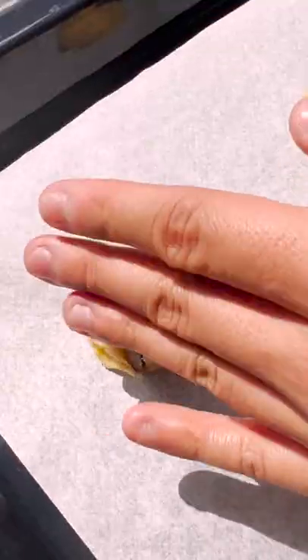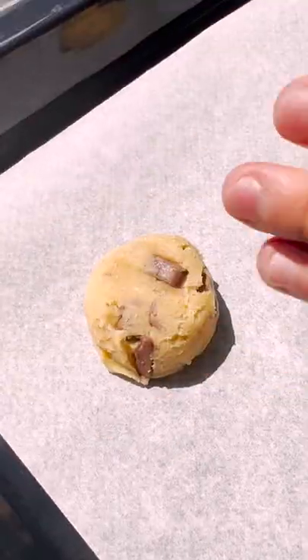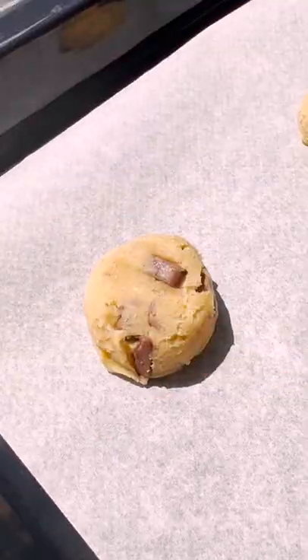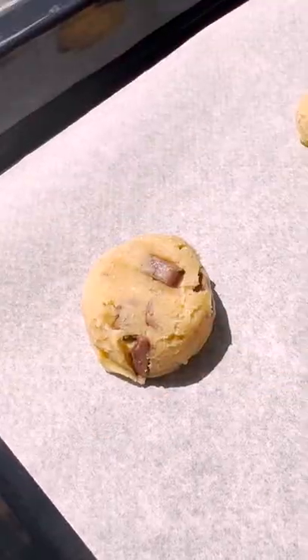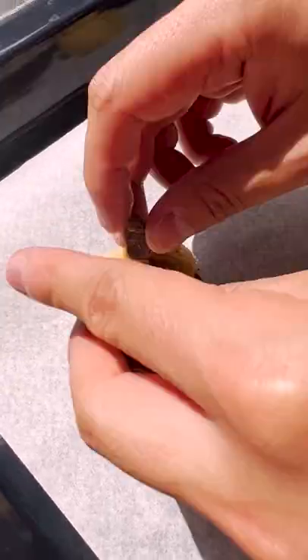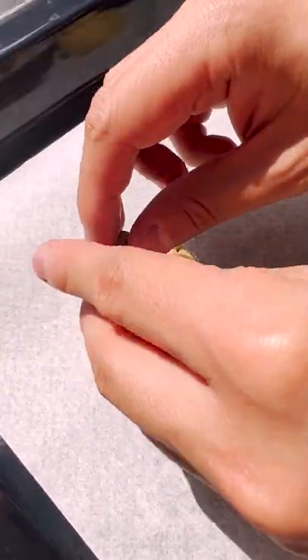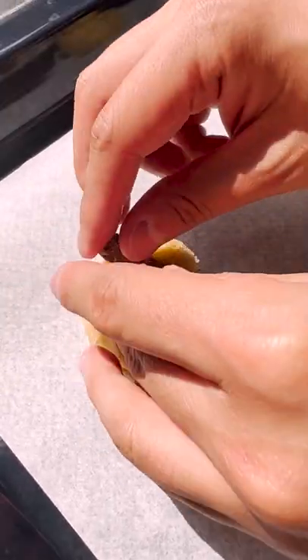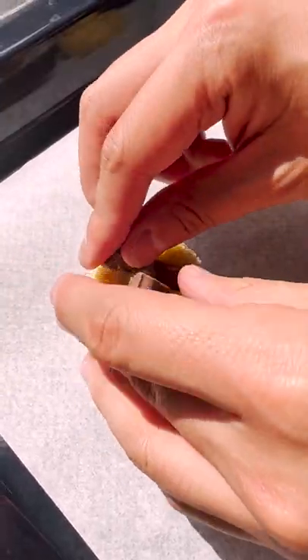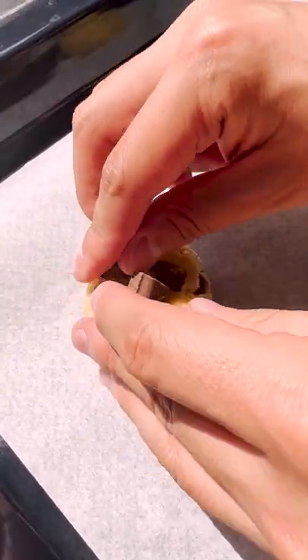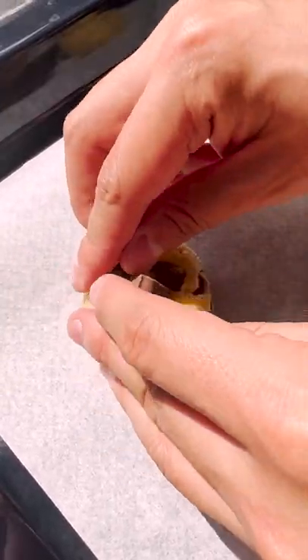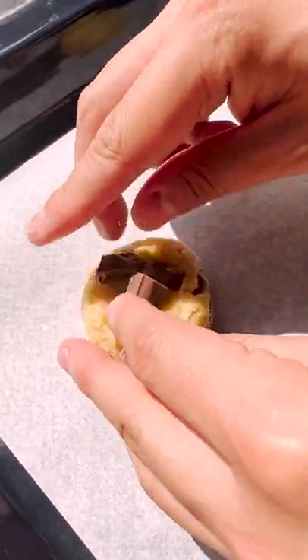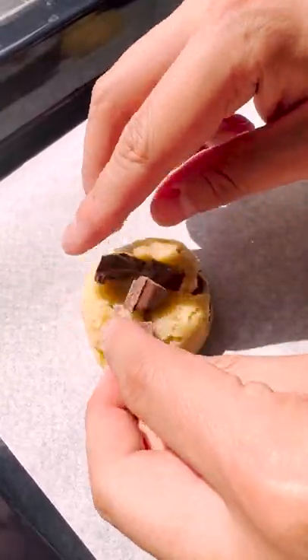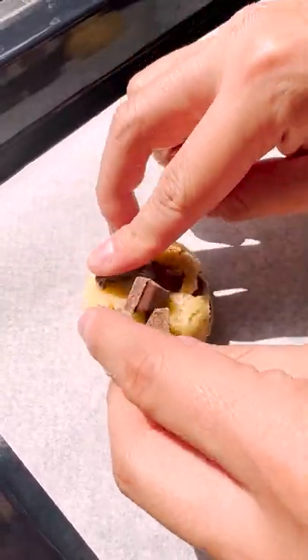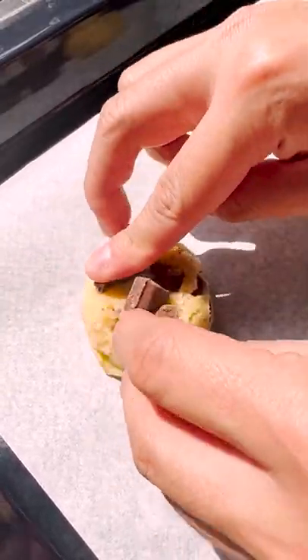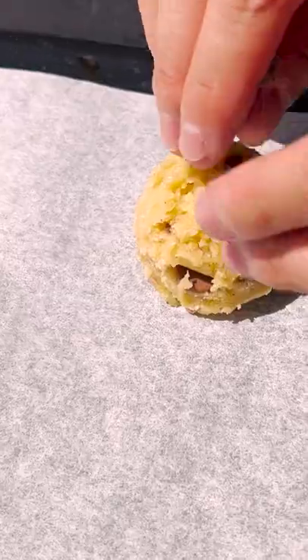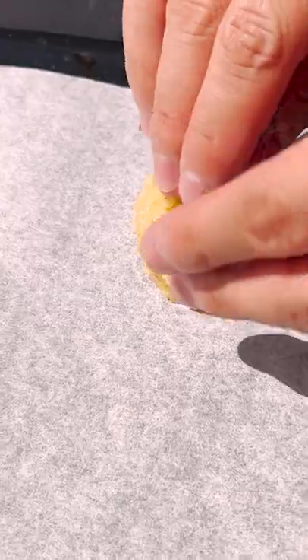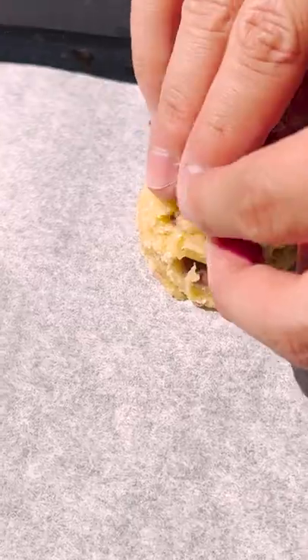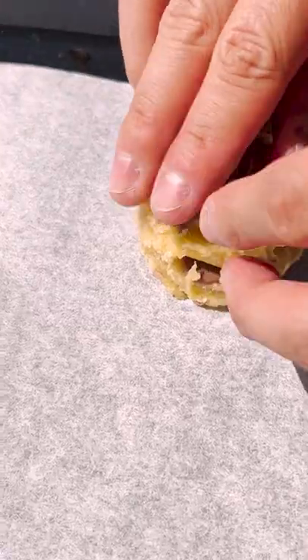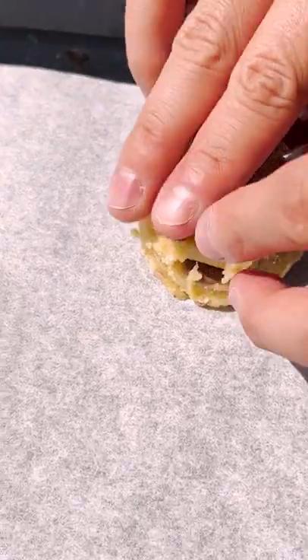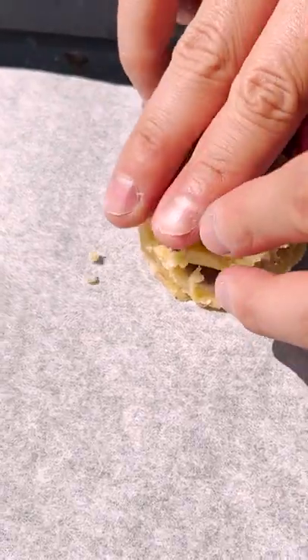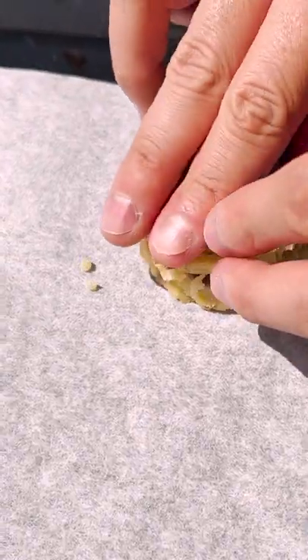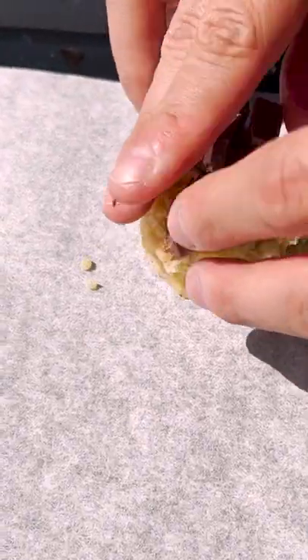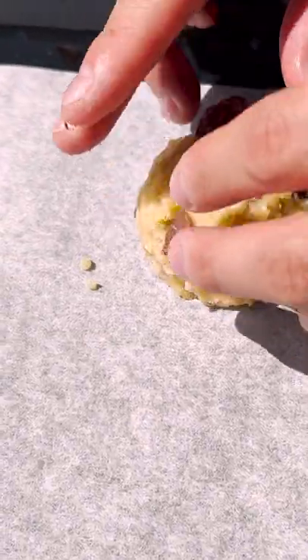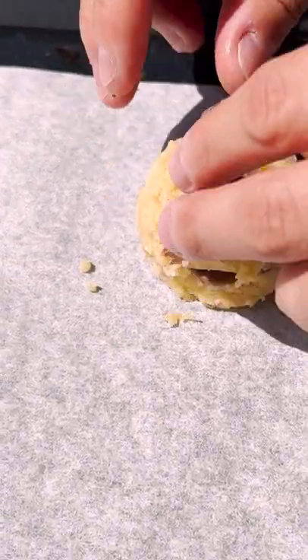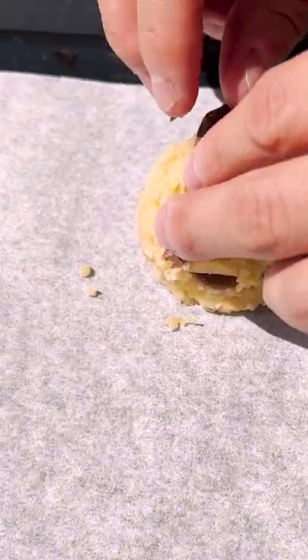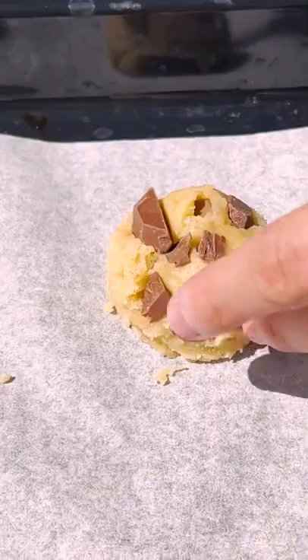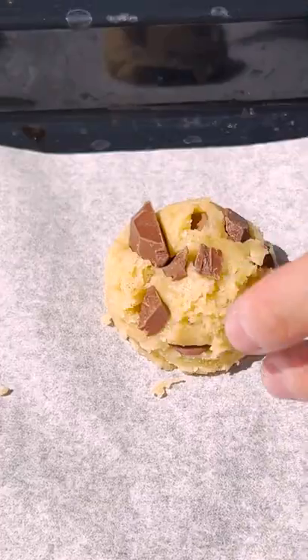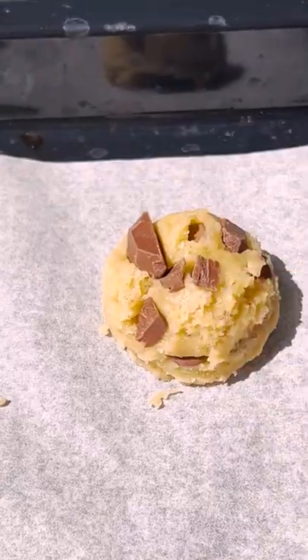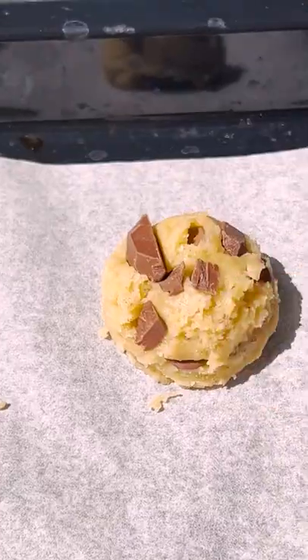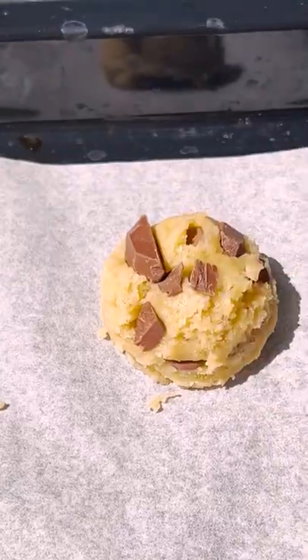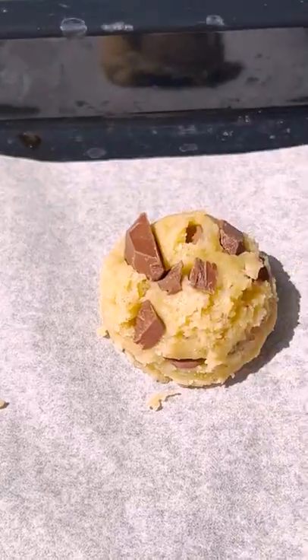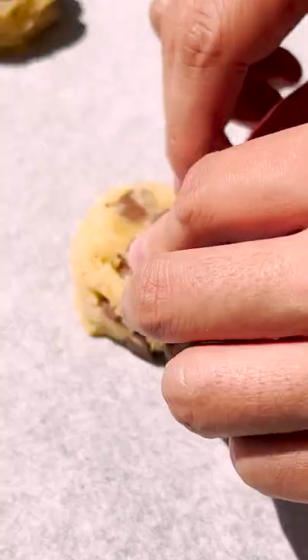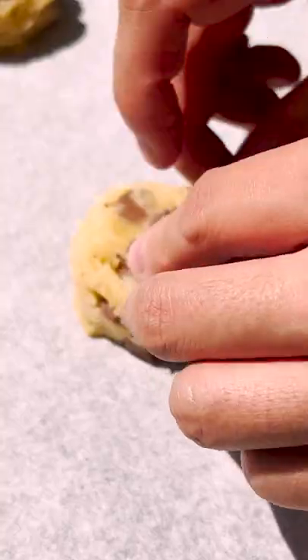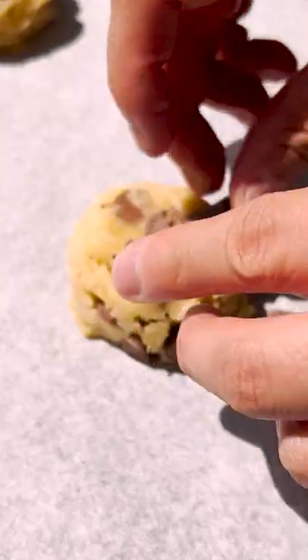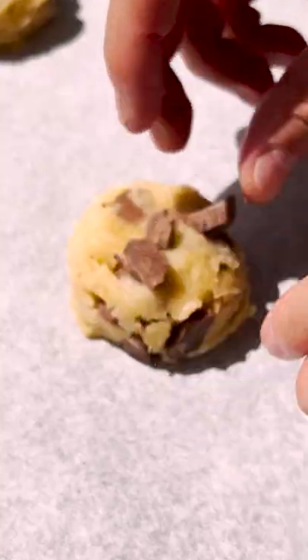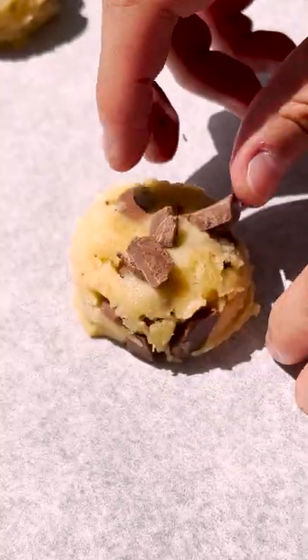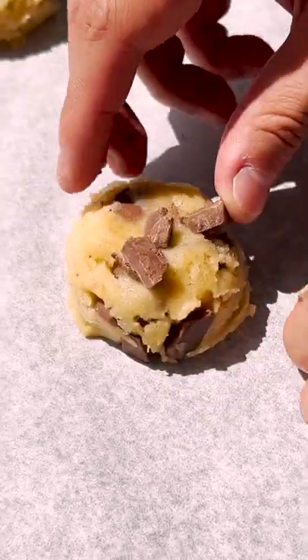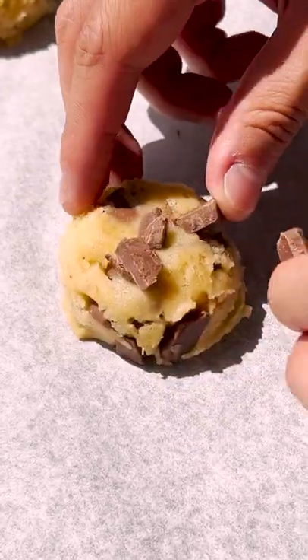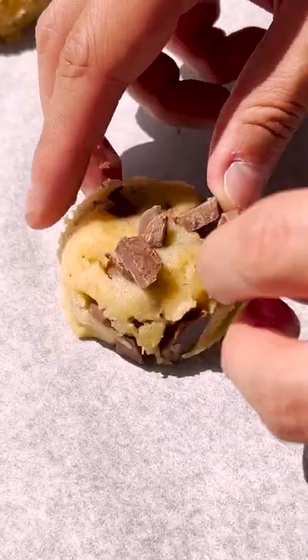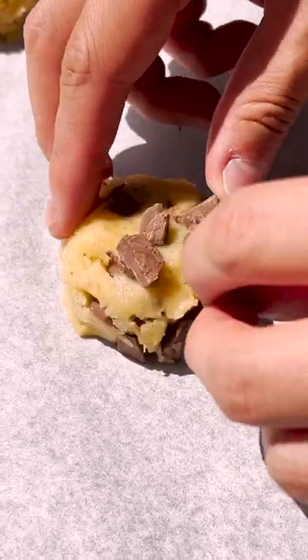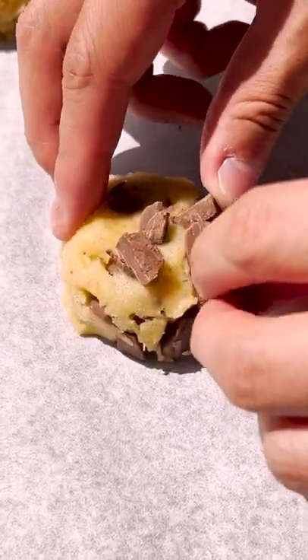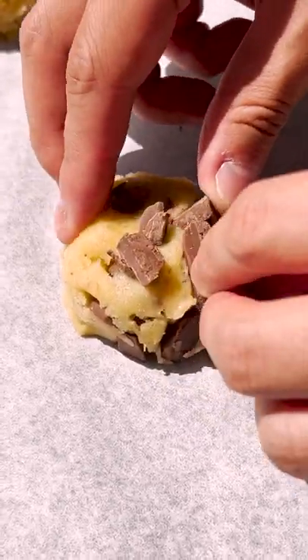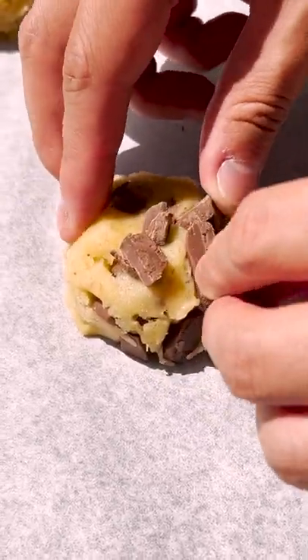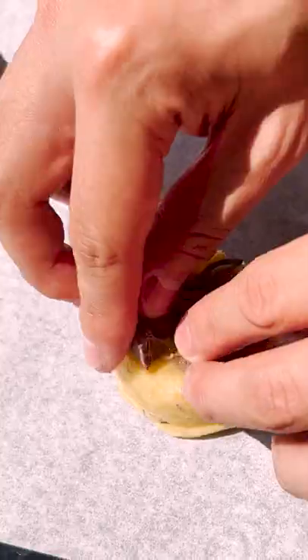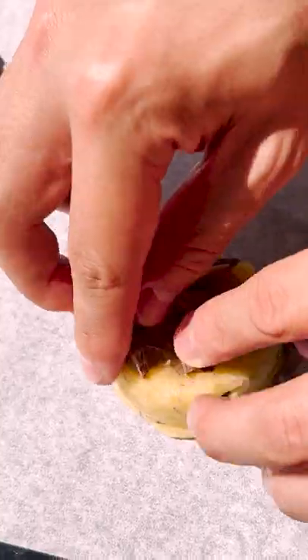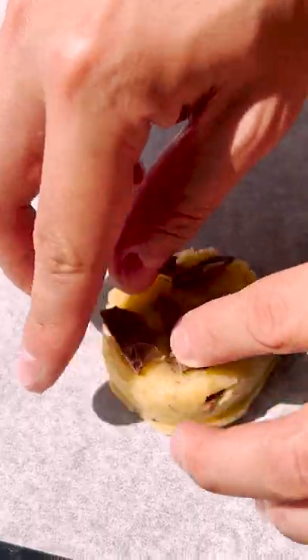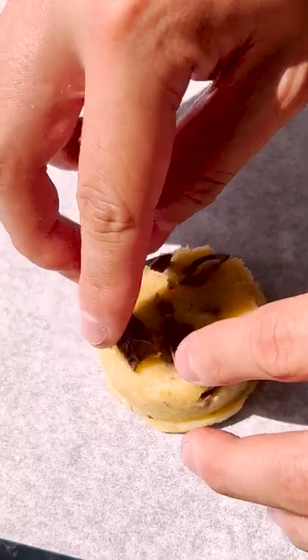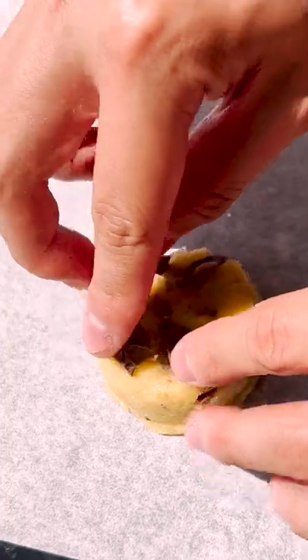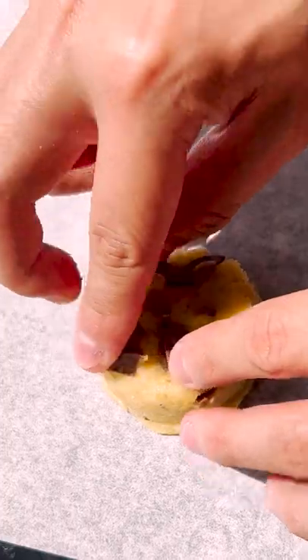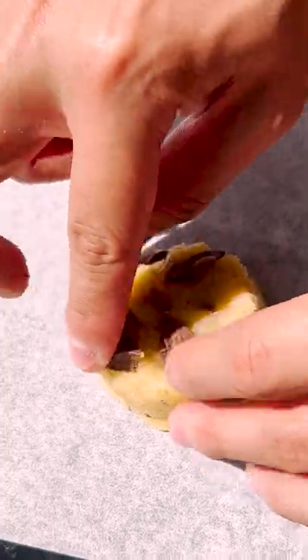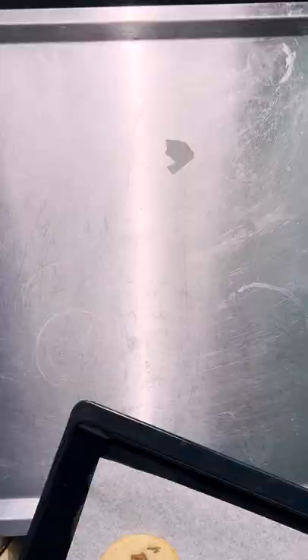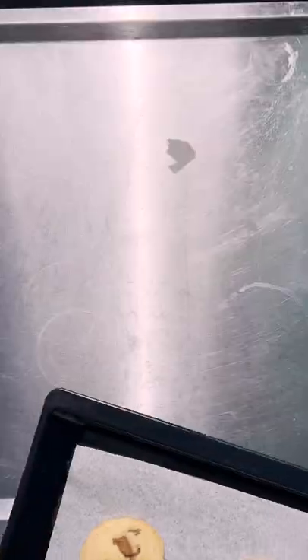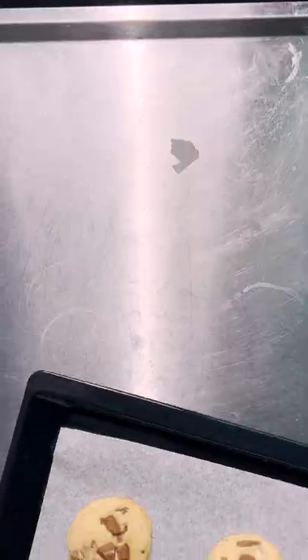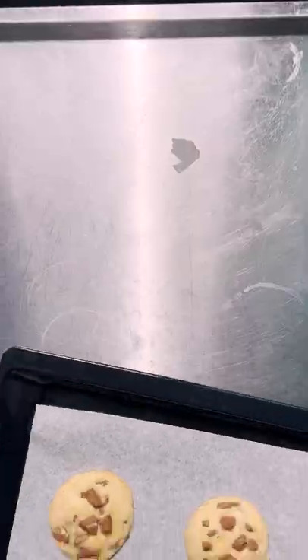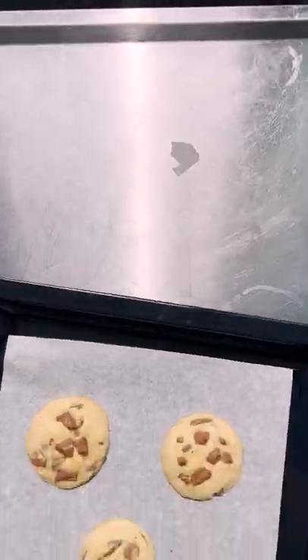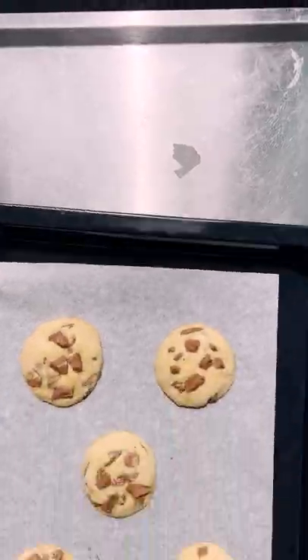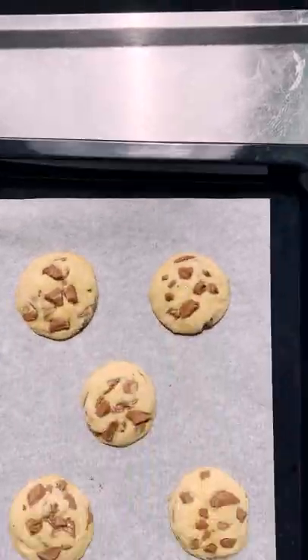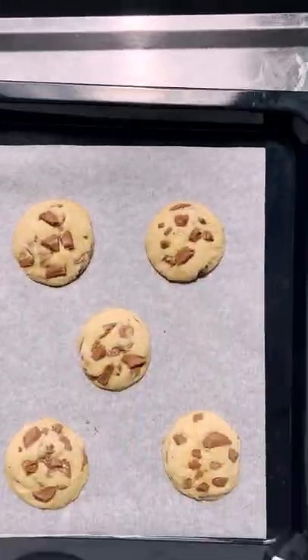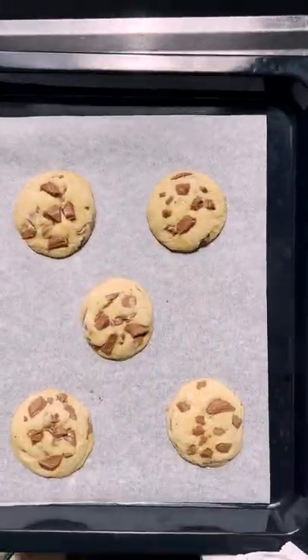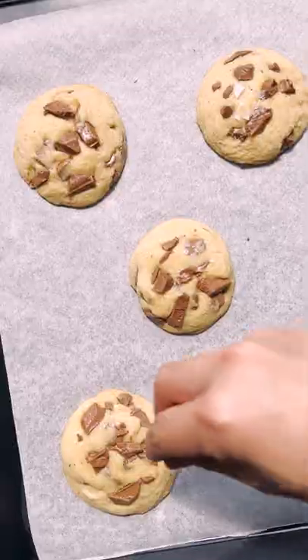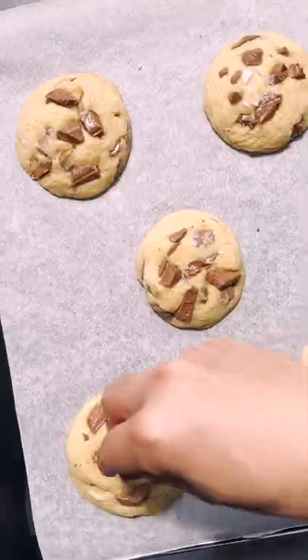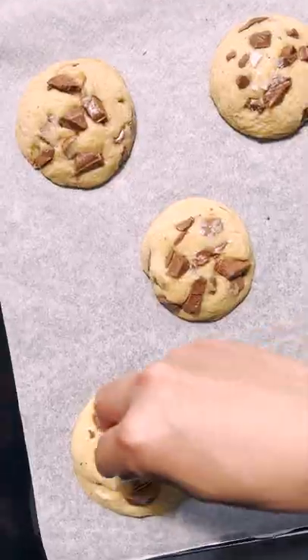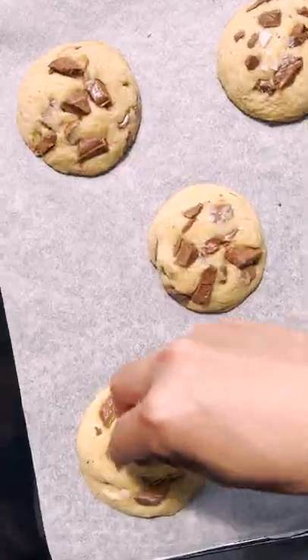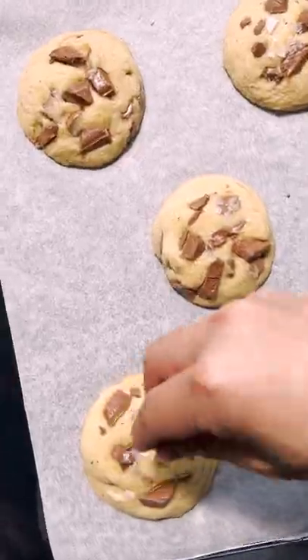Then right before baking, I like to pat in a little bit of chopped chocolate so that when it bakes, you get beautiful pools of milk chocolate.